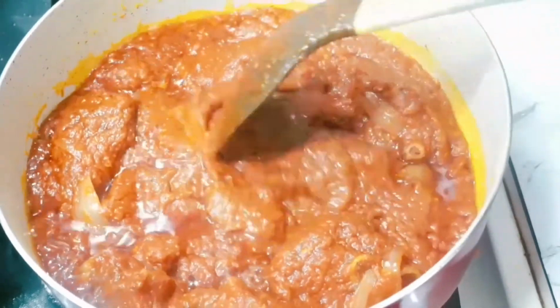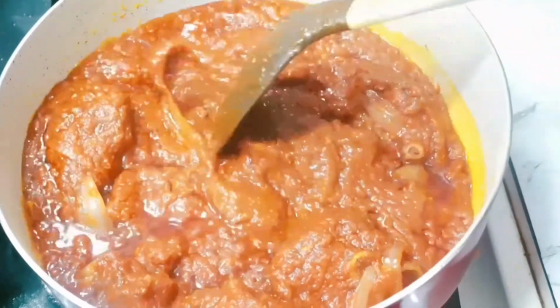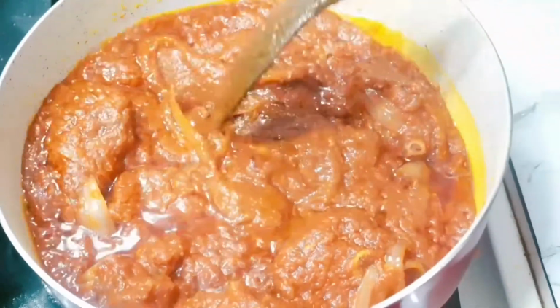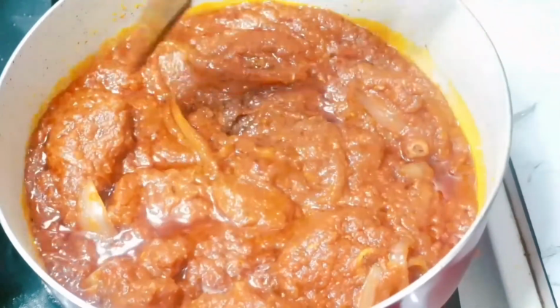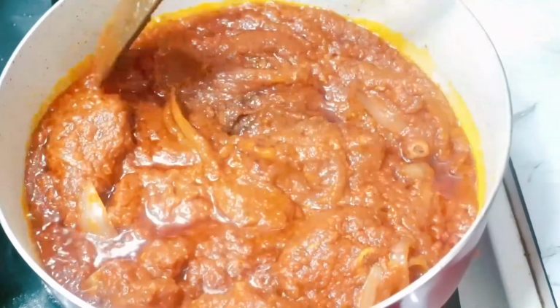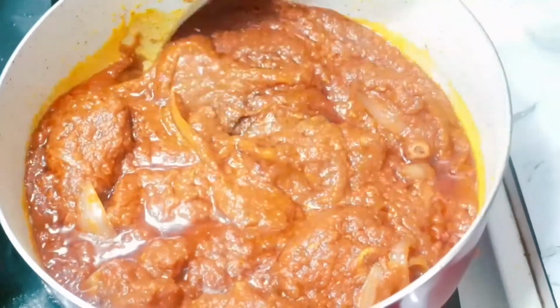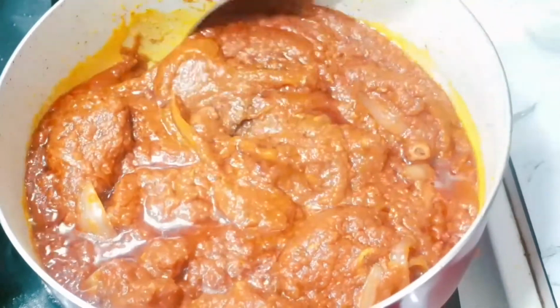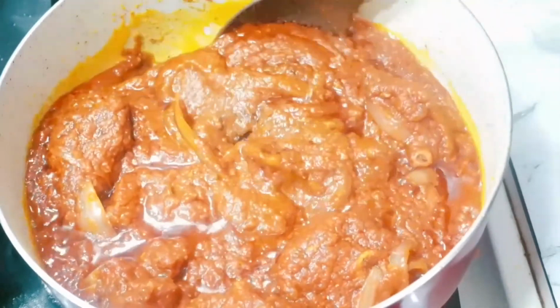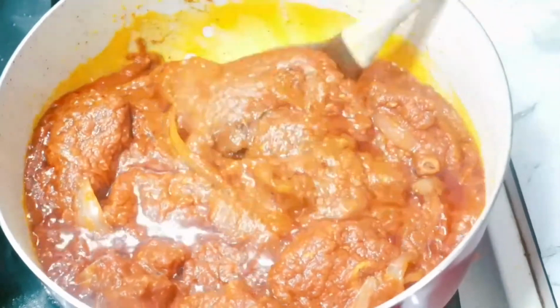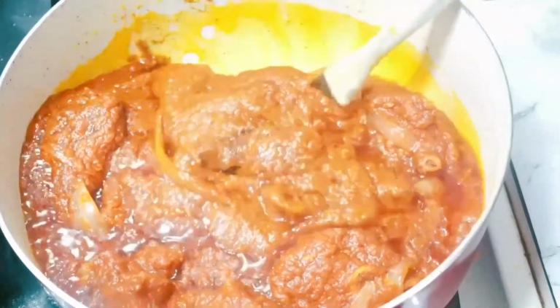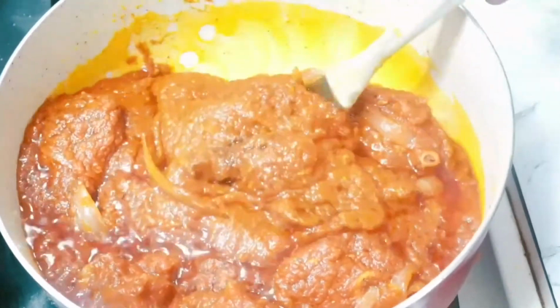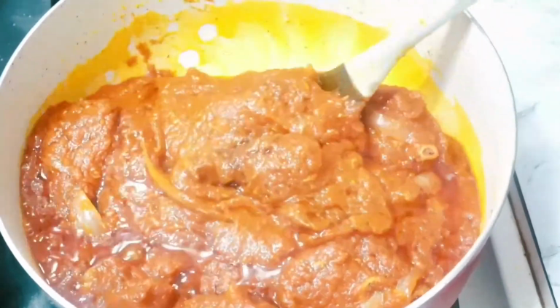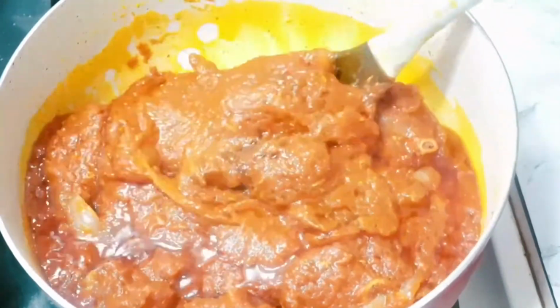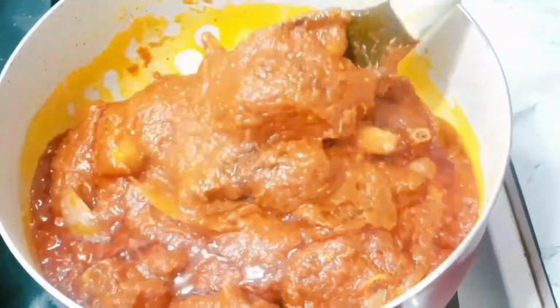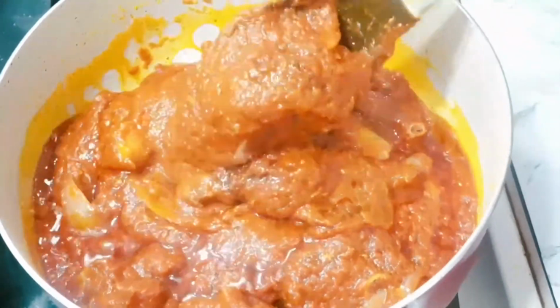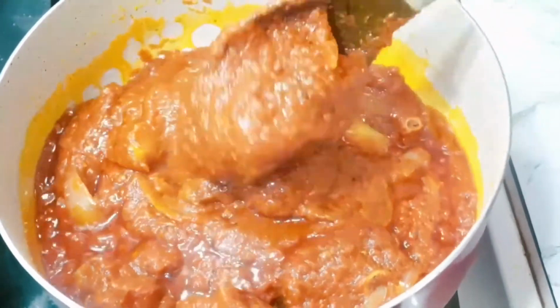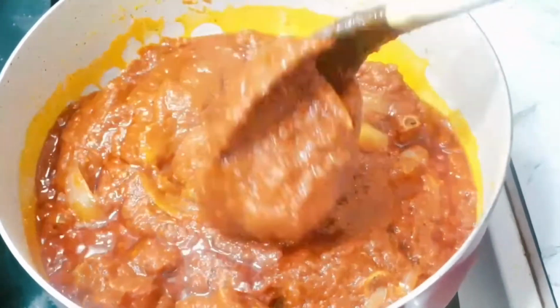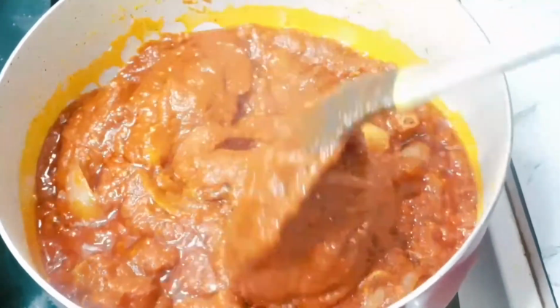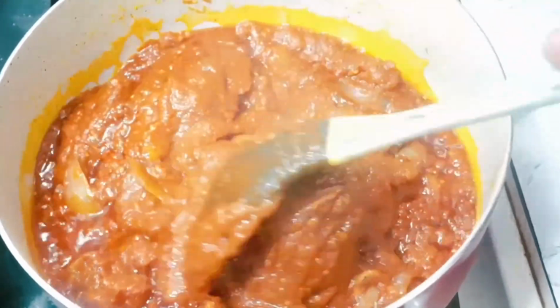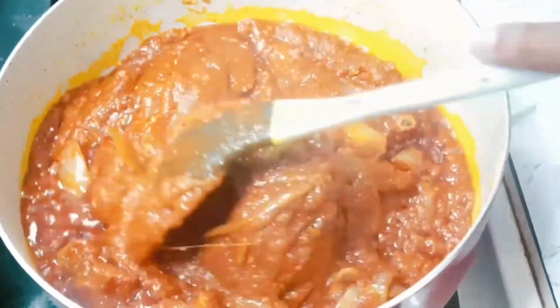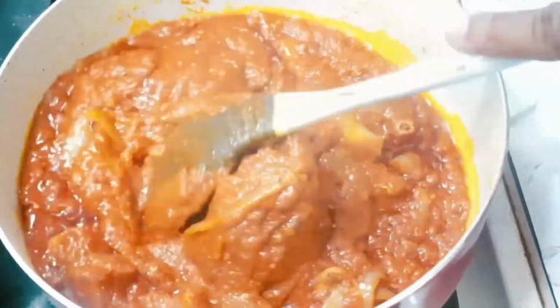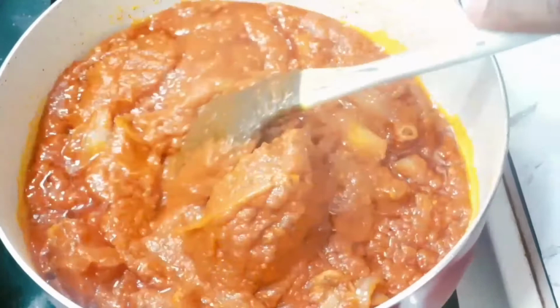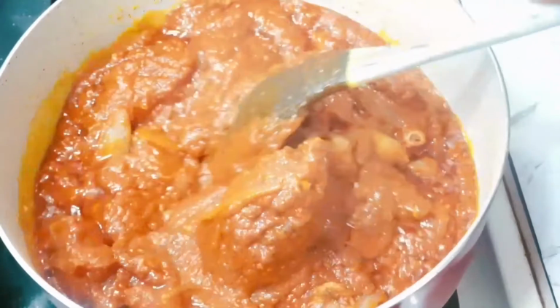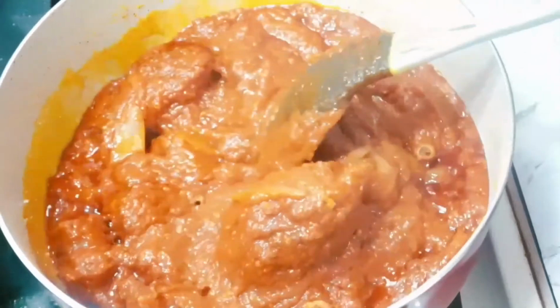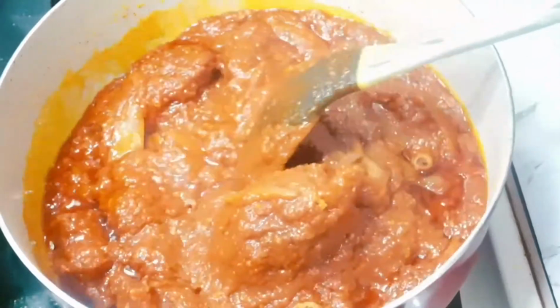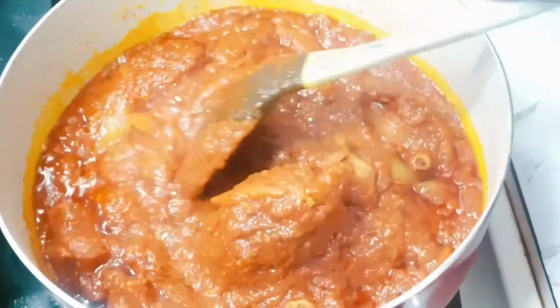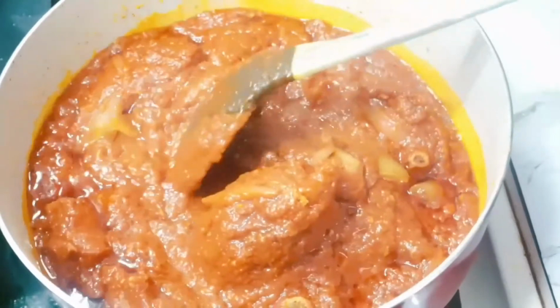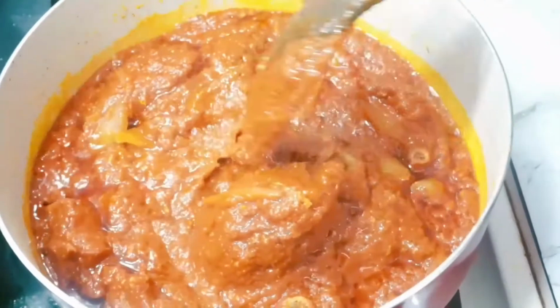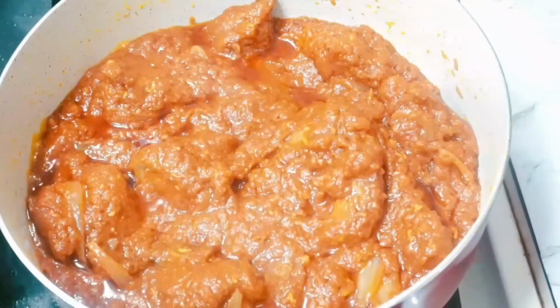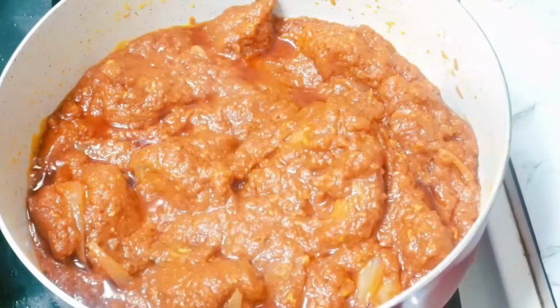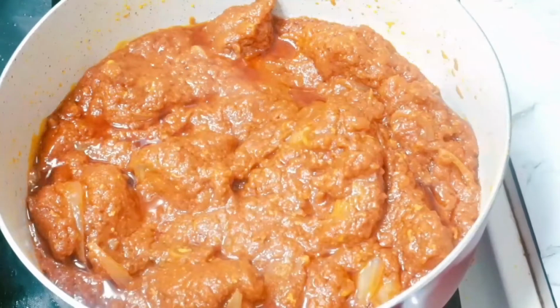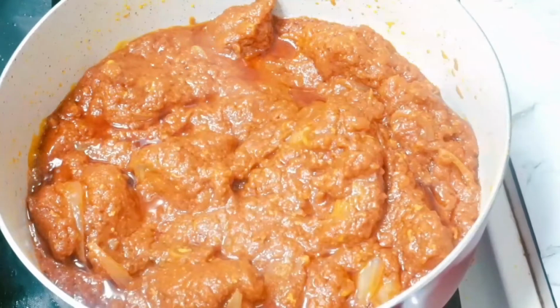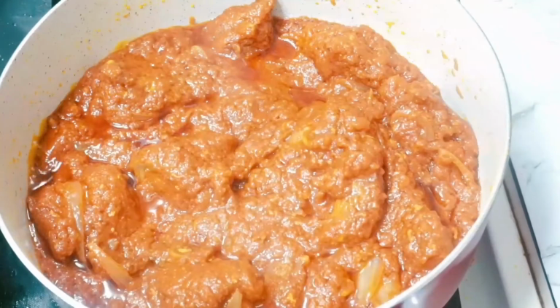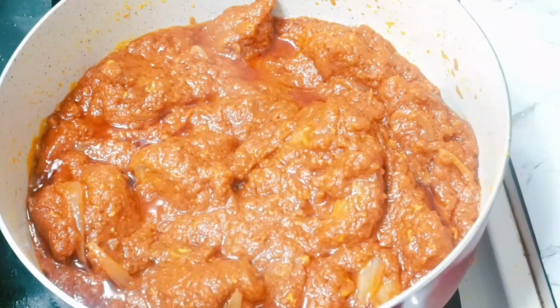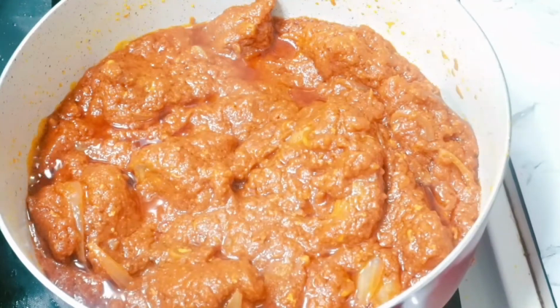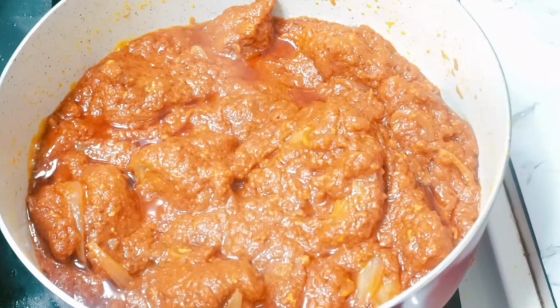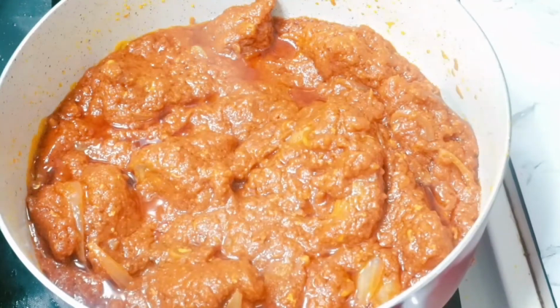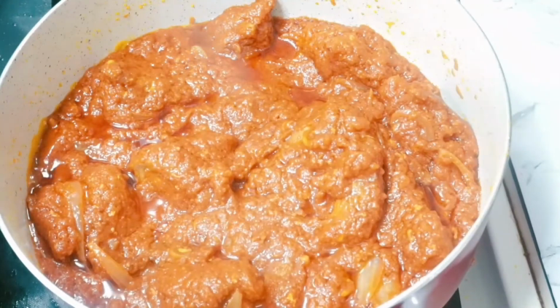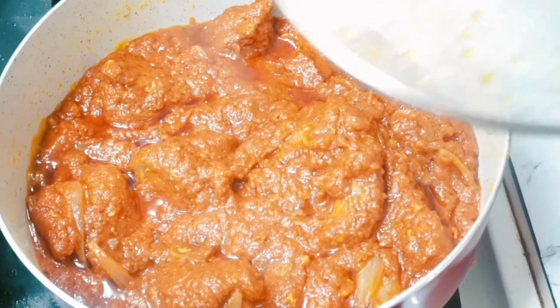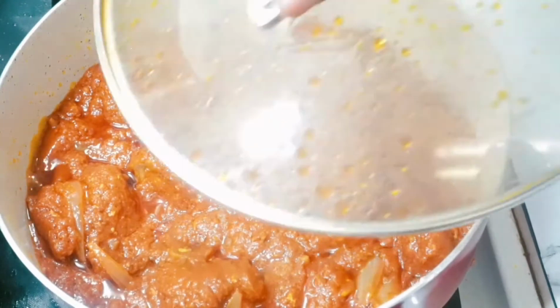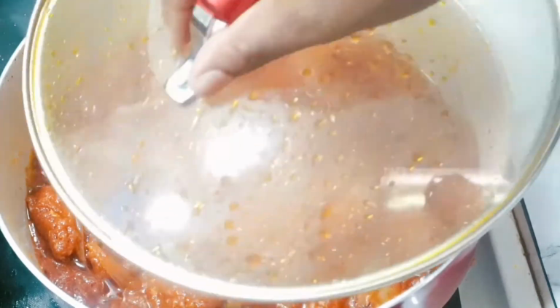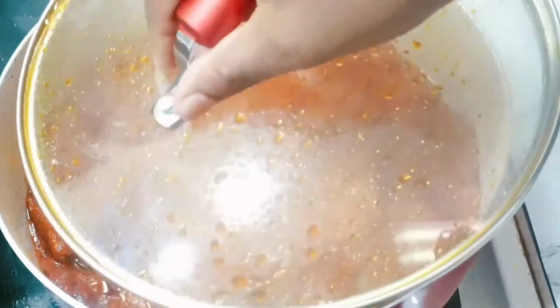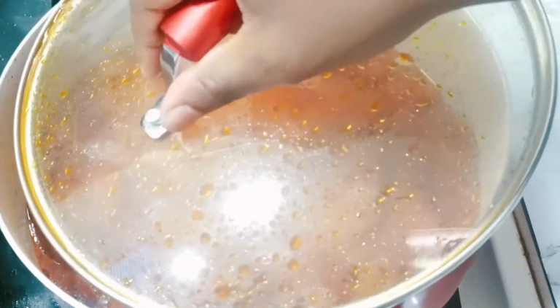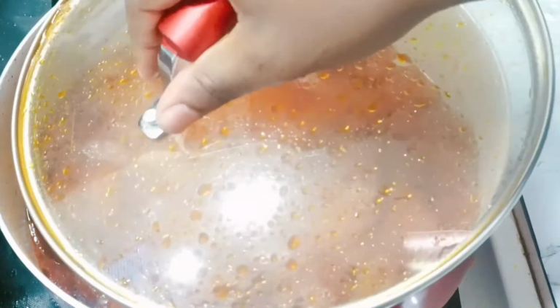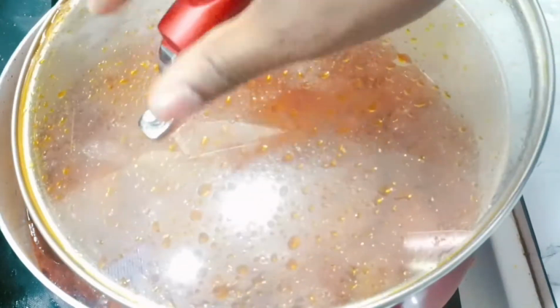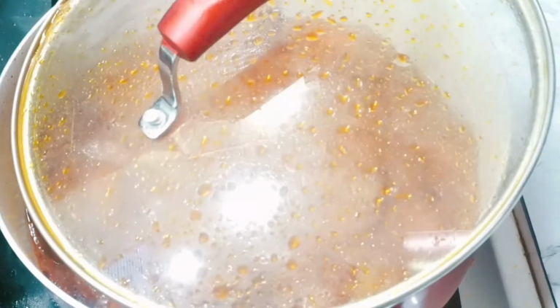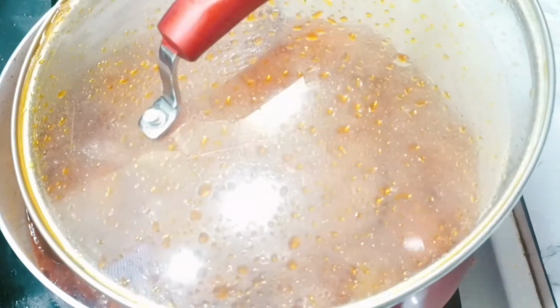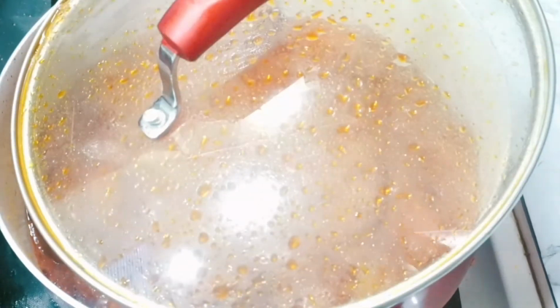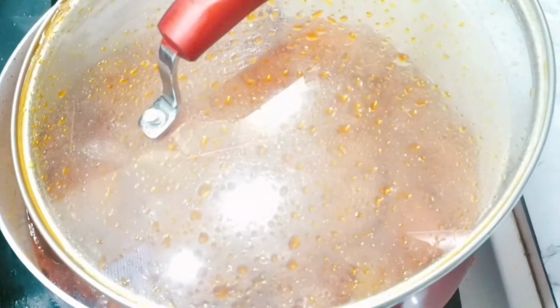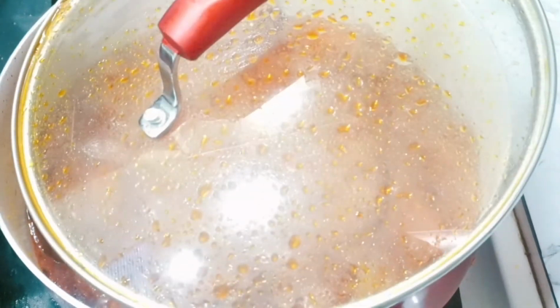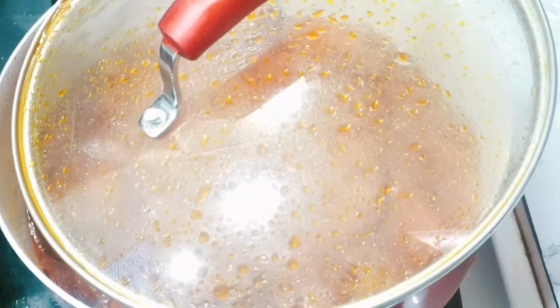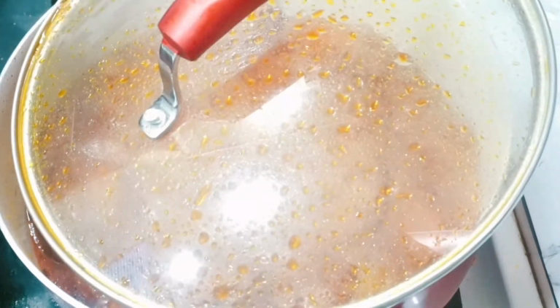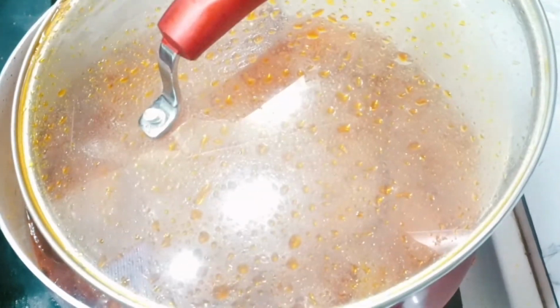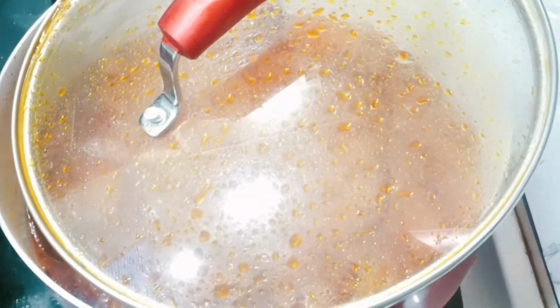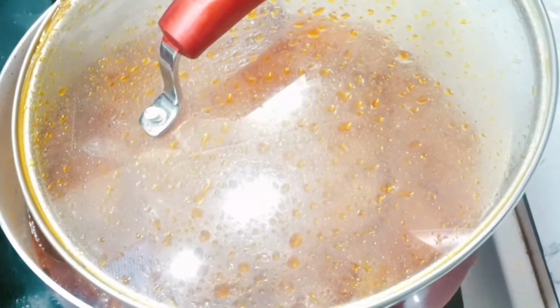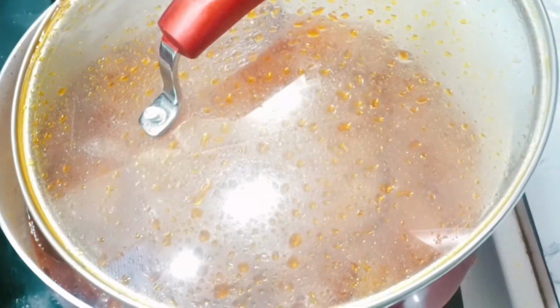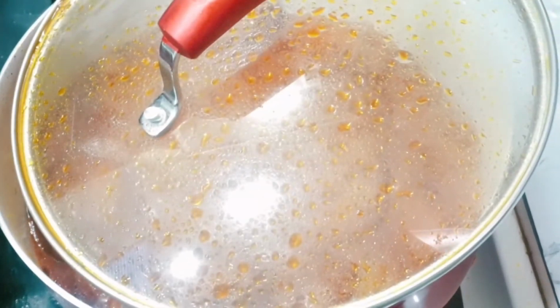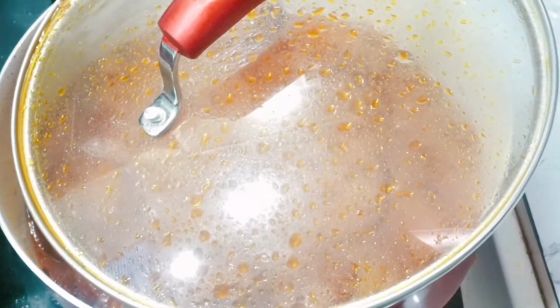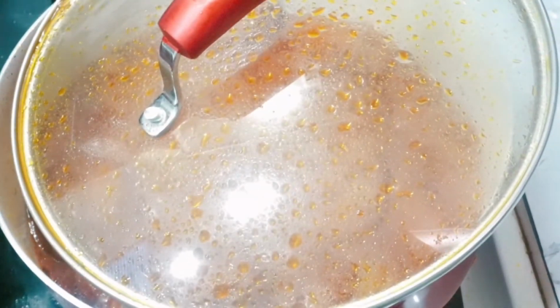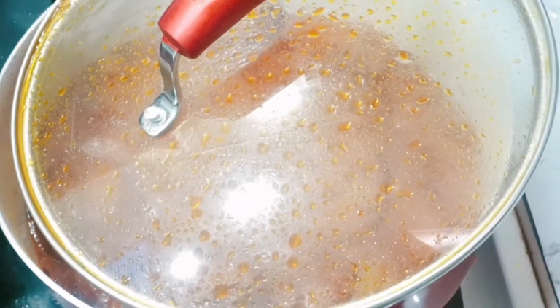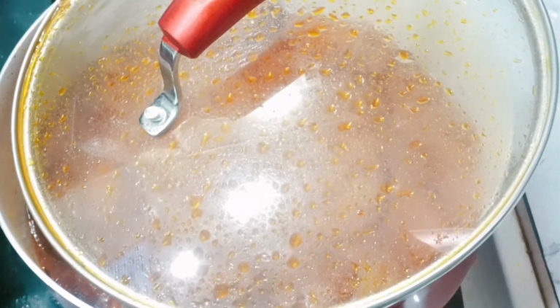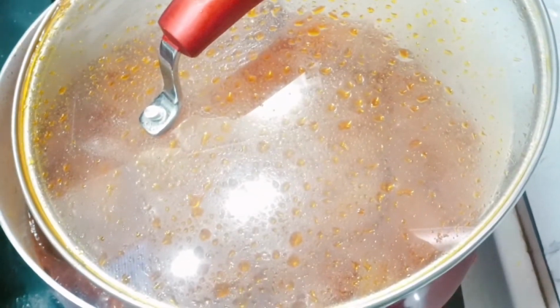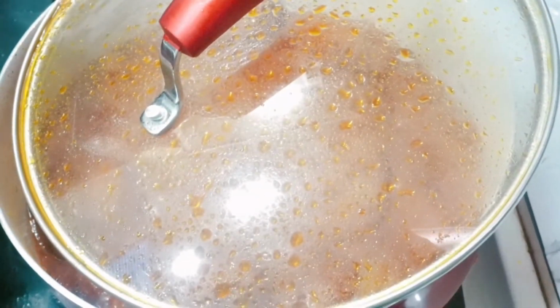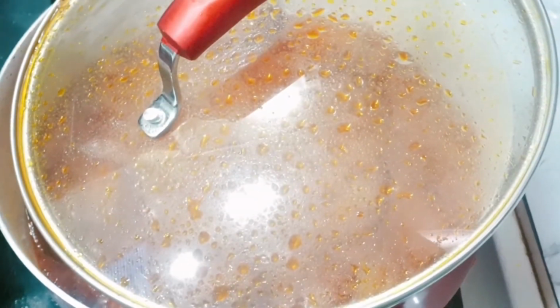Alright guys, our stew is almost done! Let it go for about two more minutes and we are done.